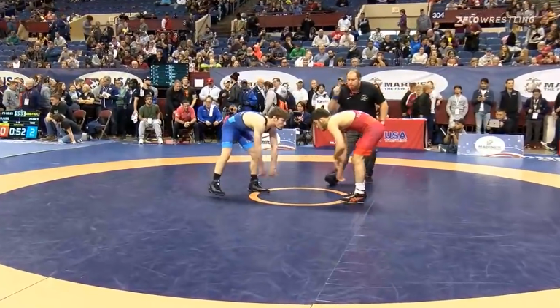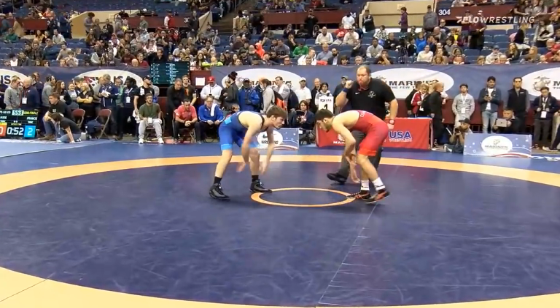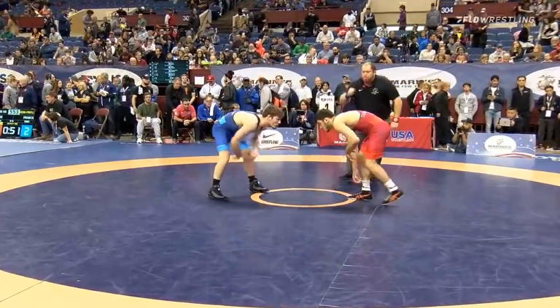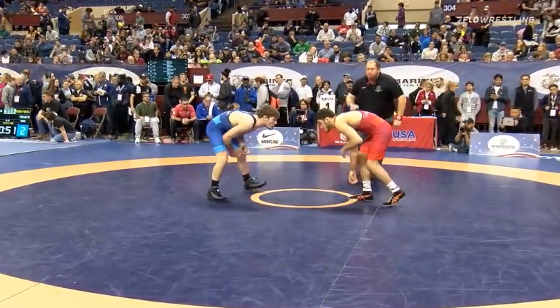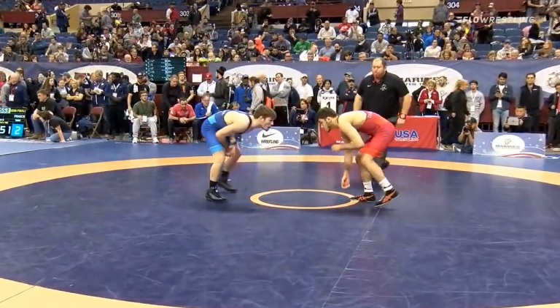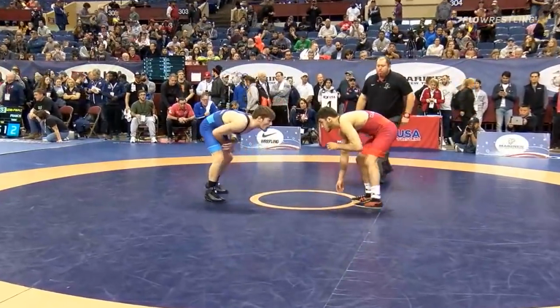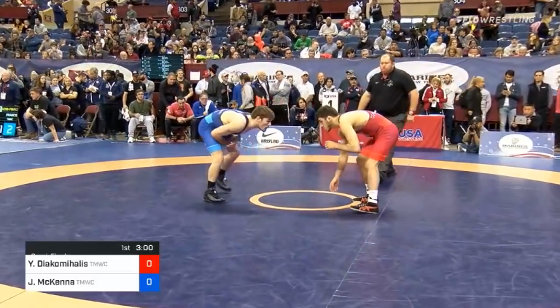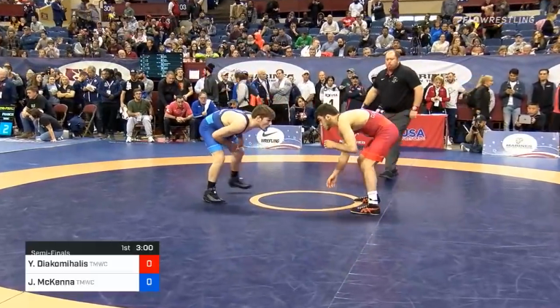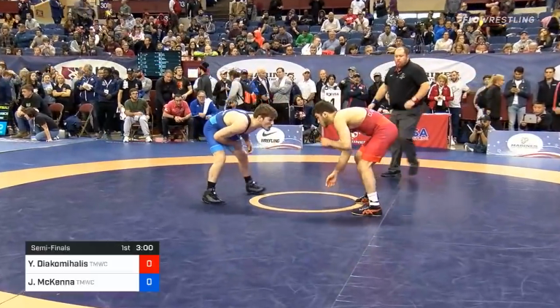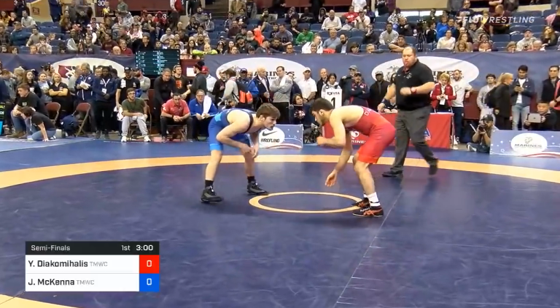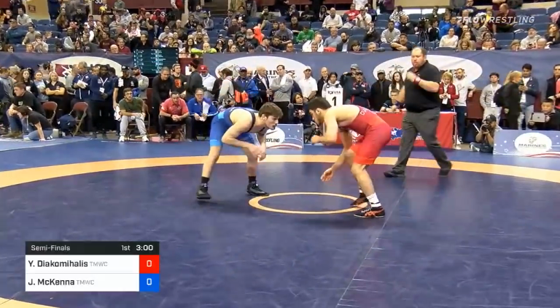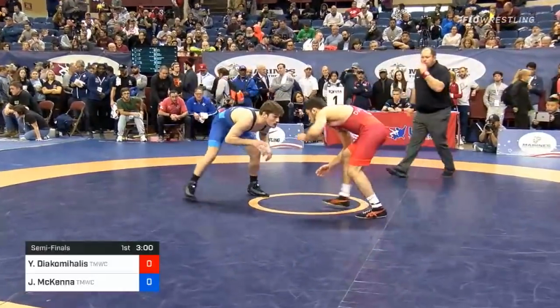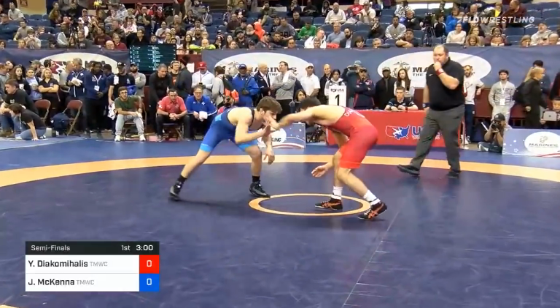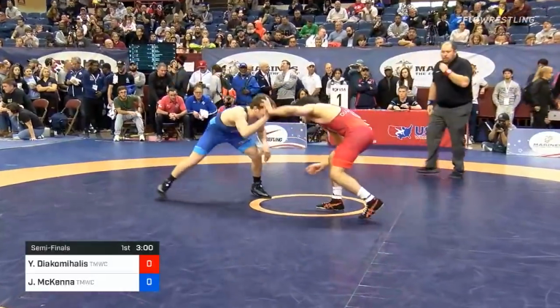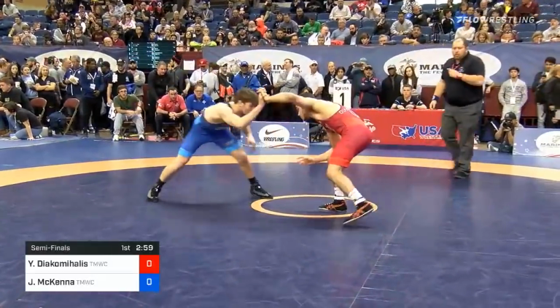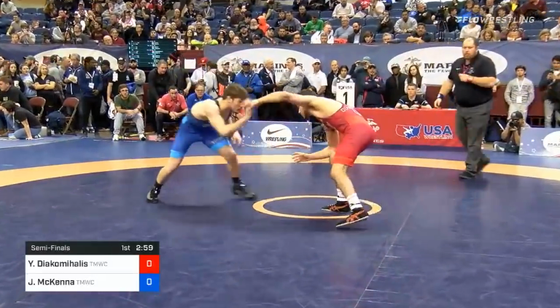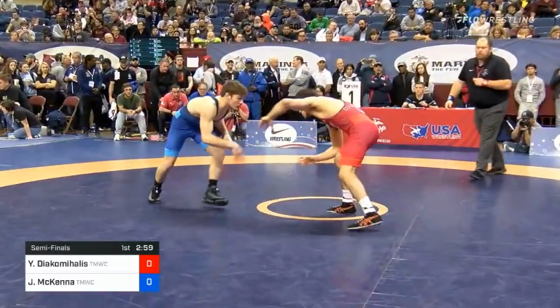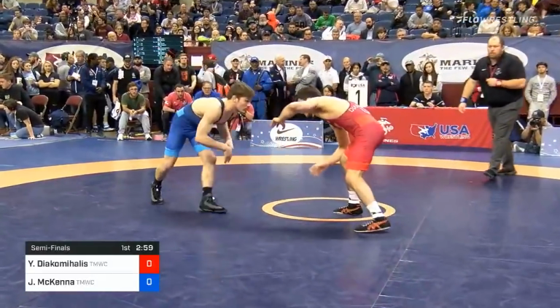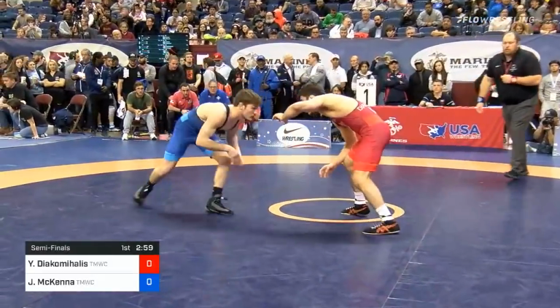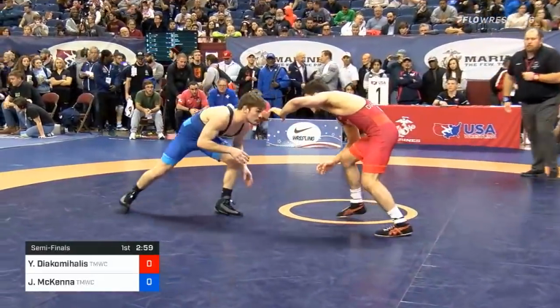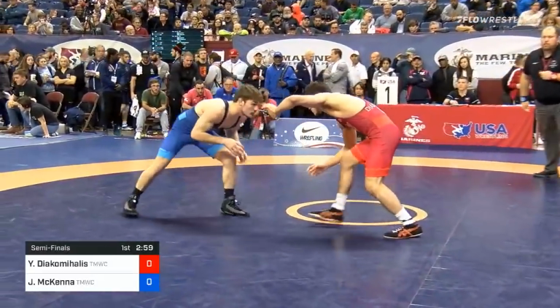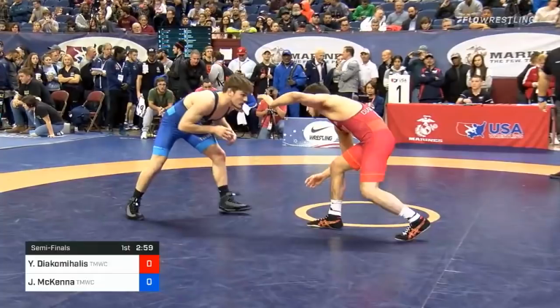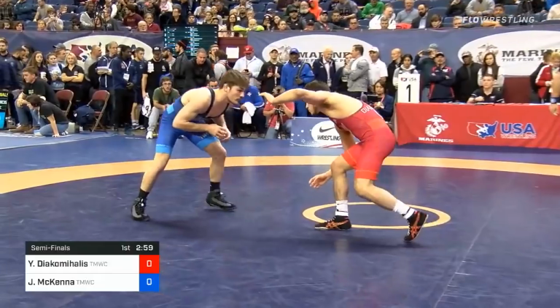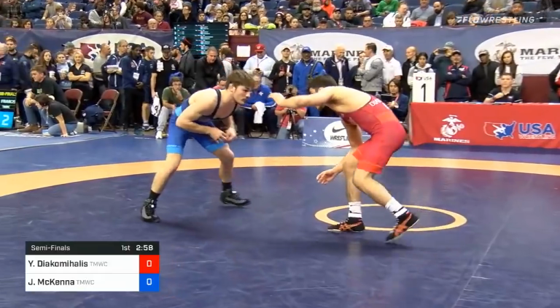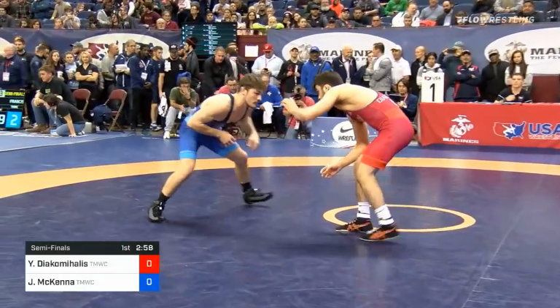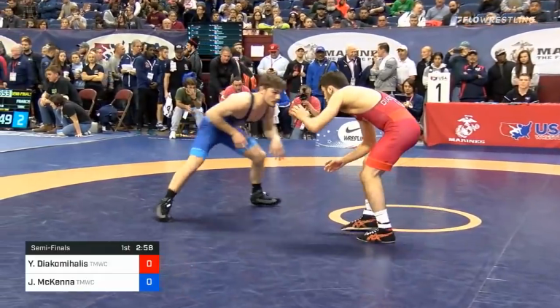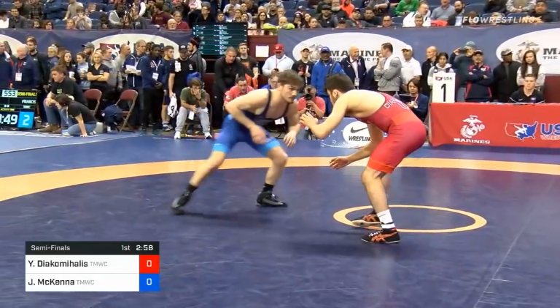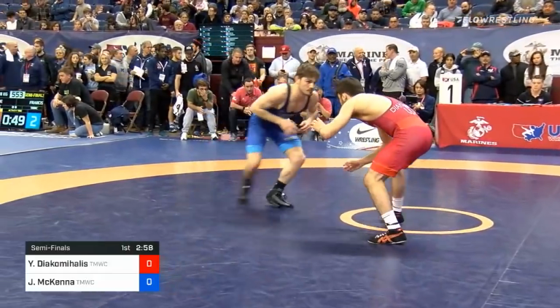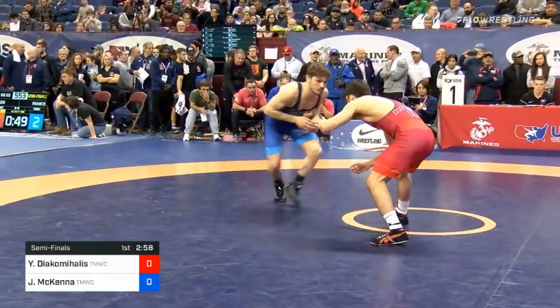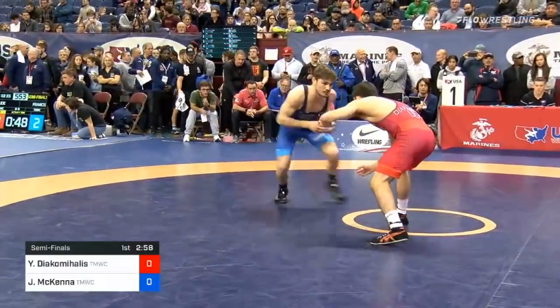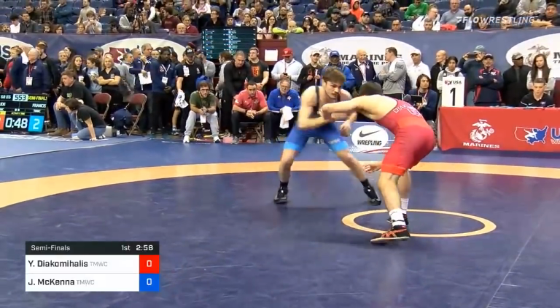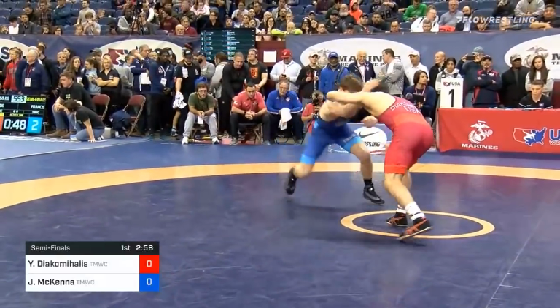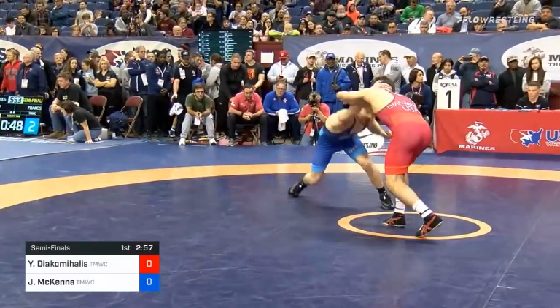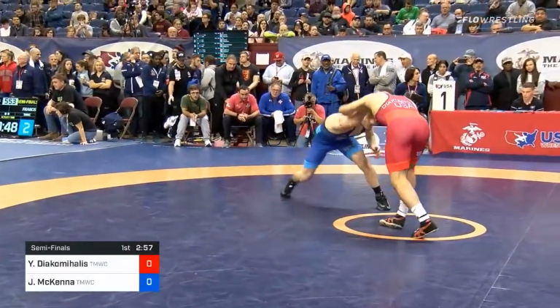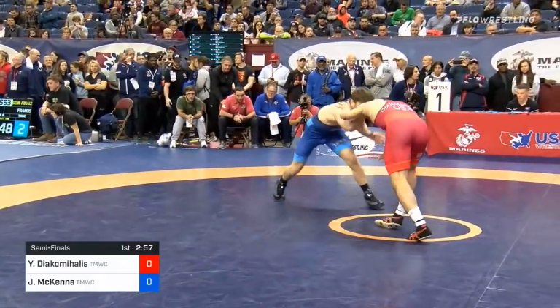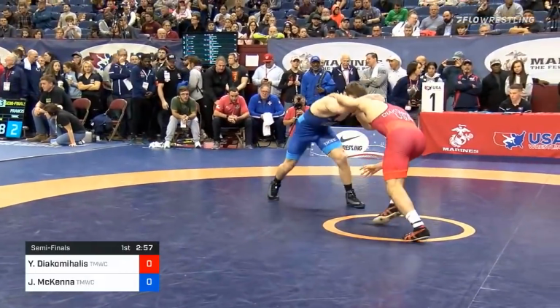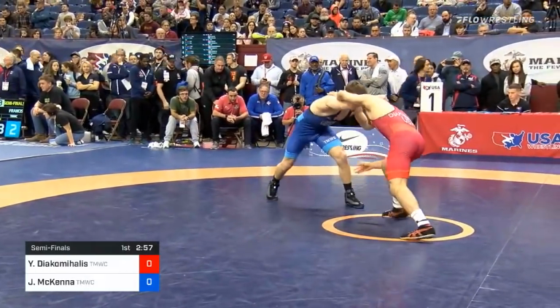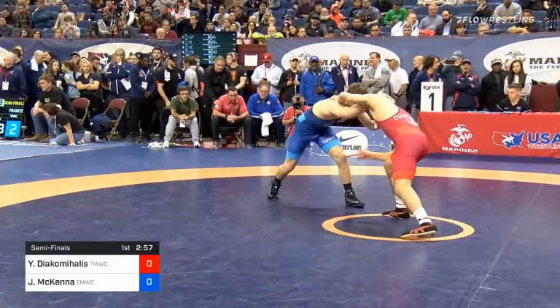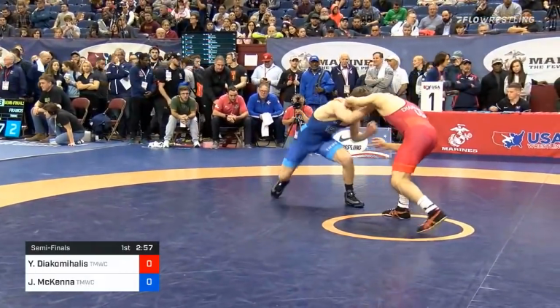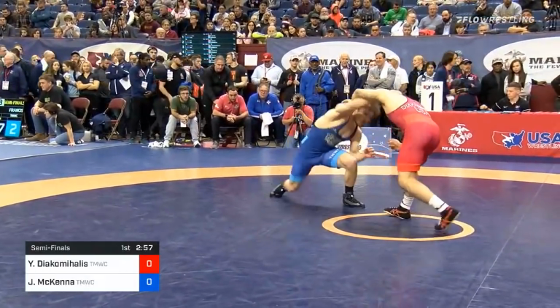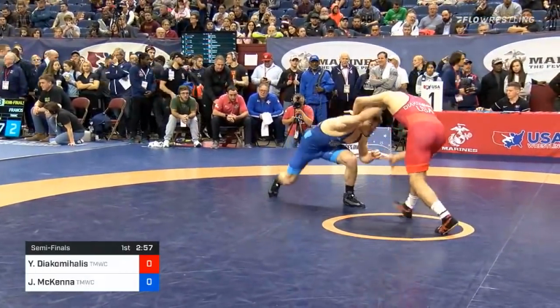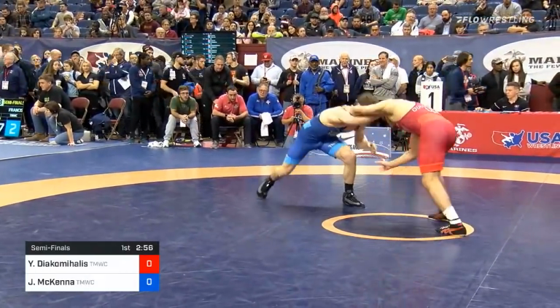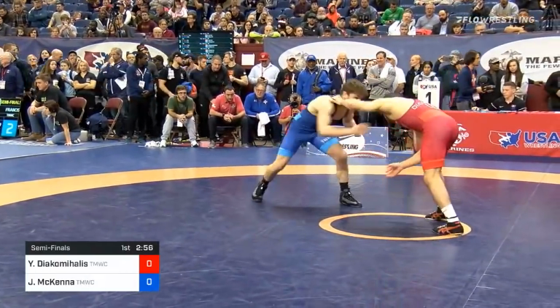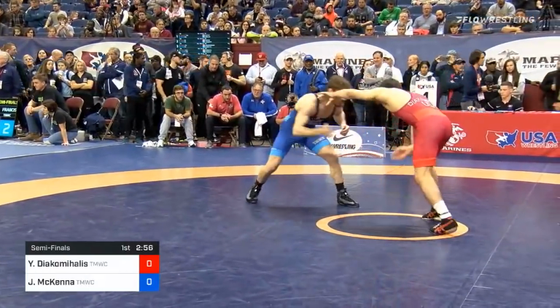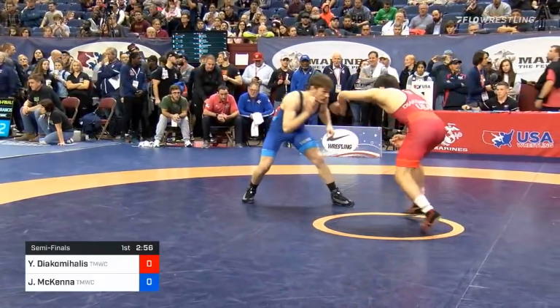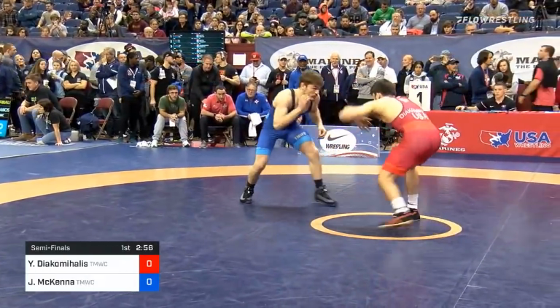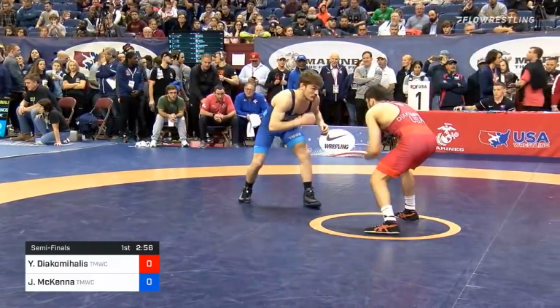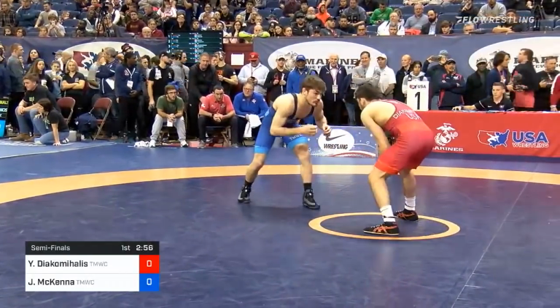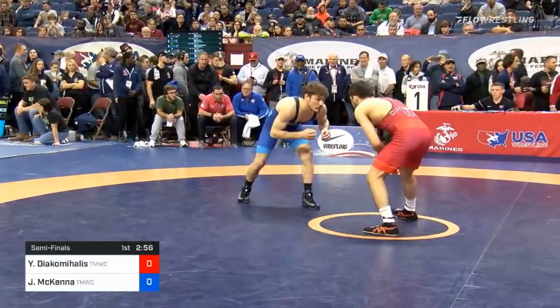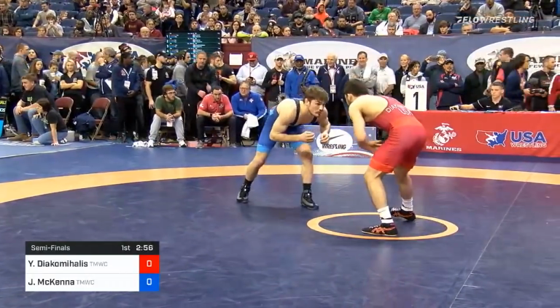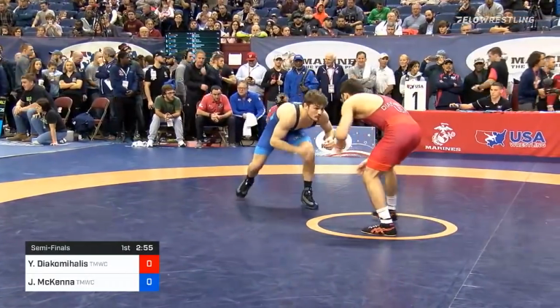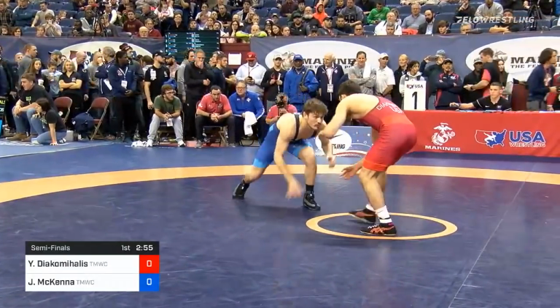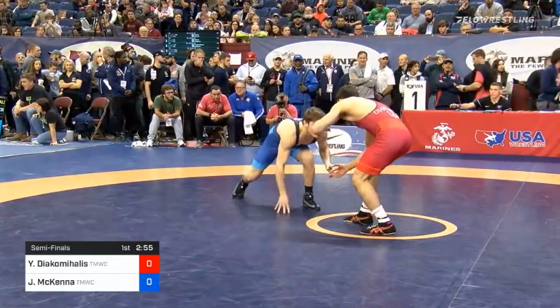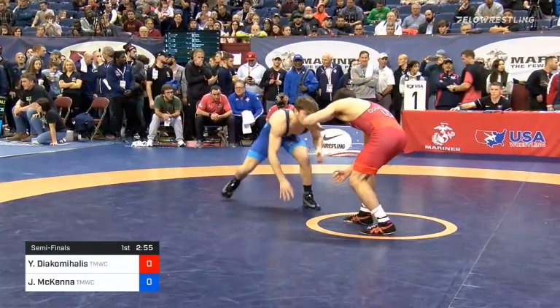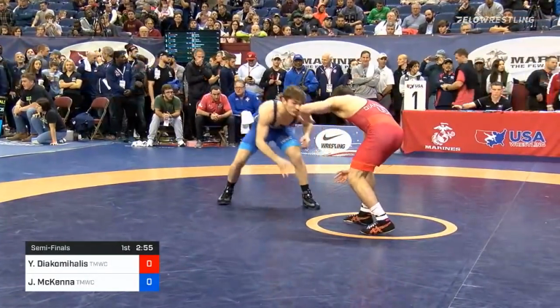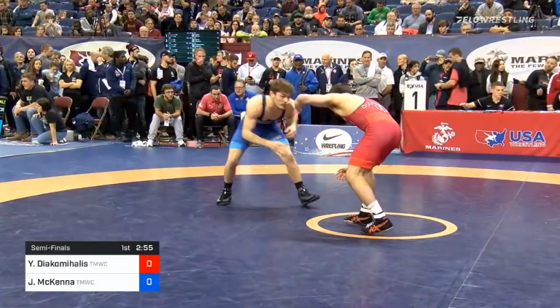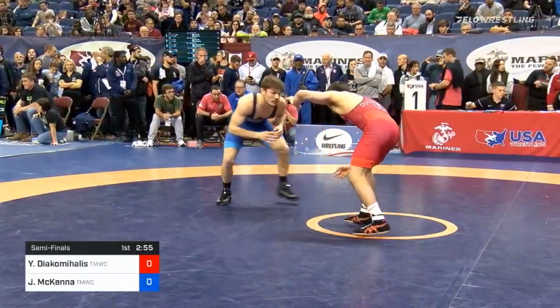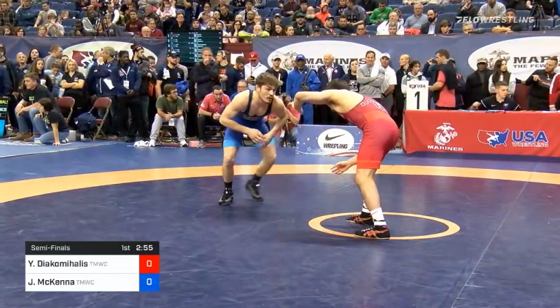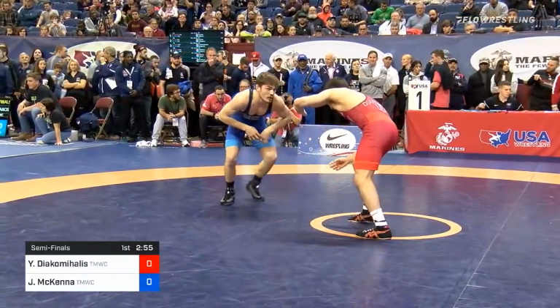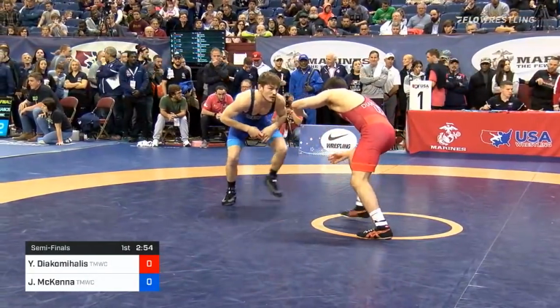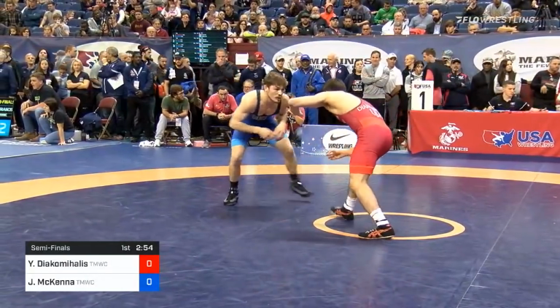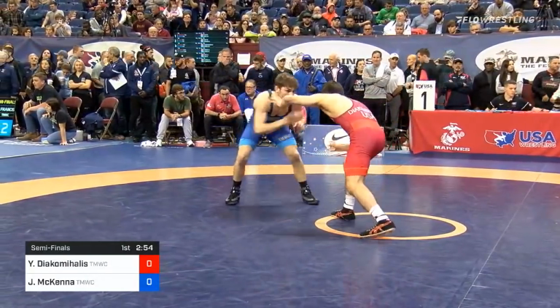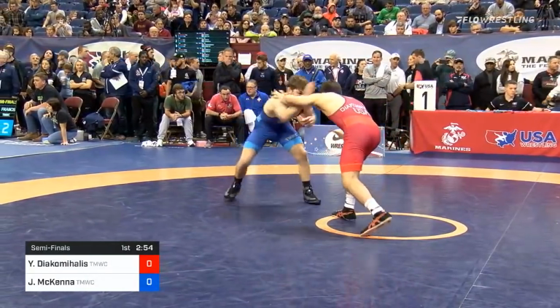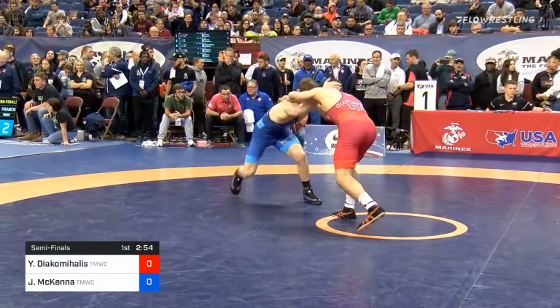65 kilos. Yanni Diakamalos in the red. Joy McKenna in the blue. Semi-final bout.